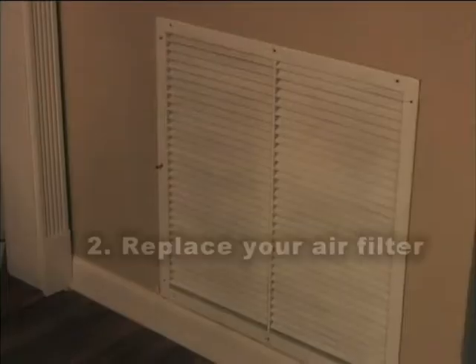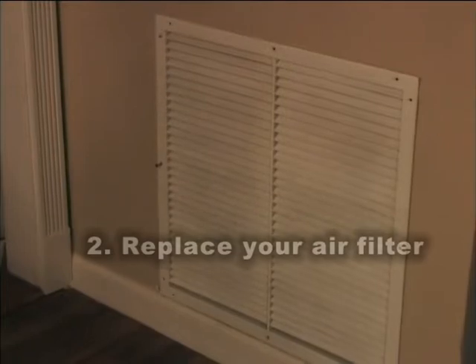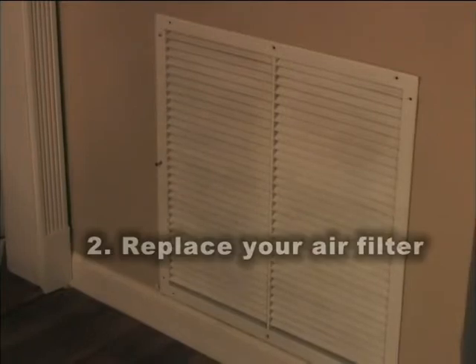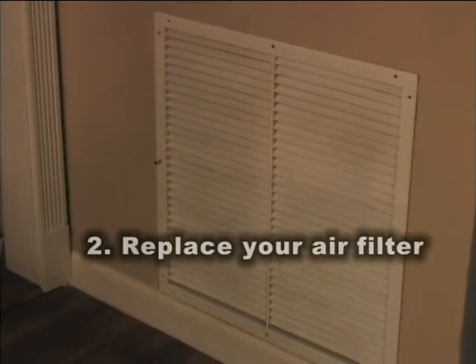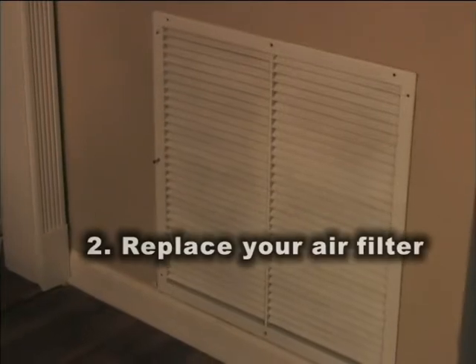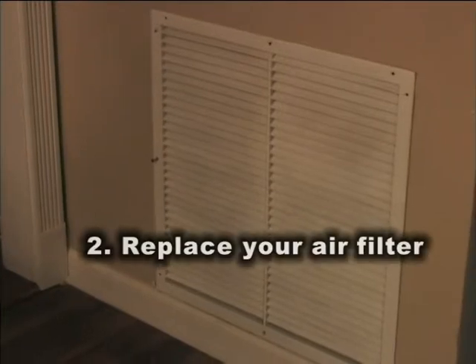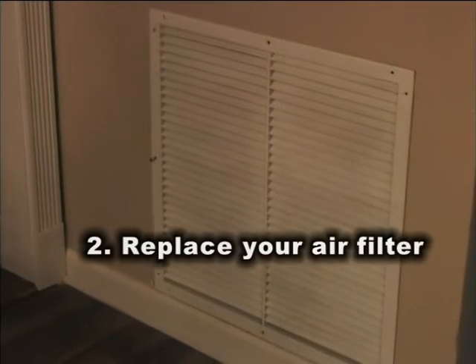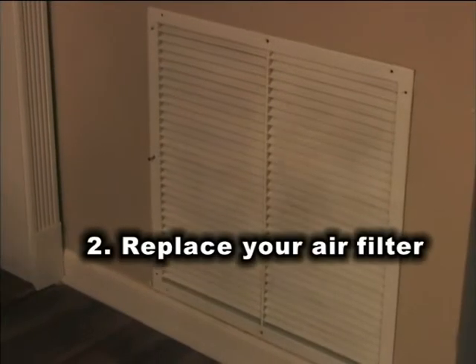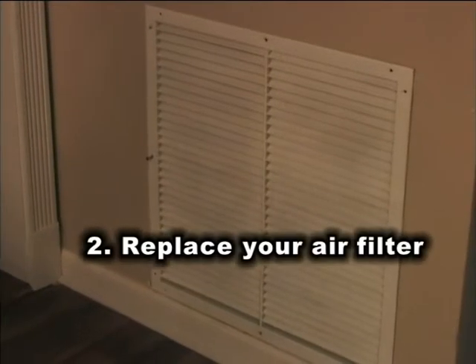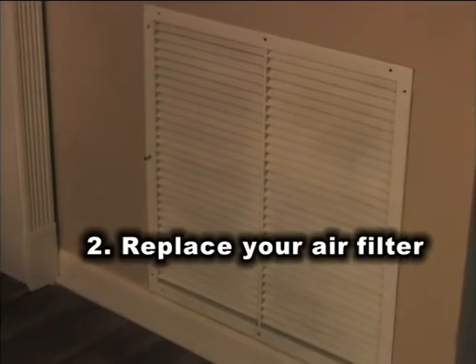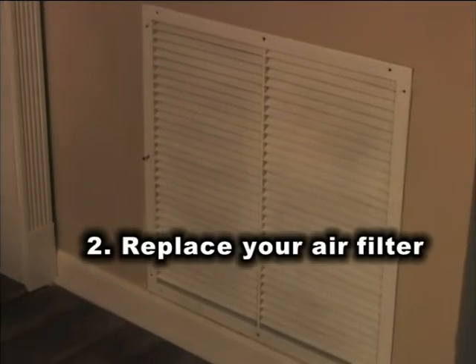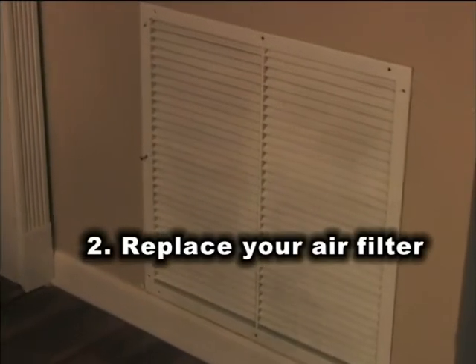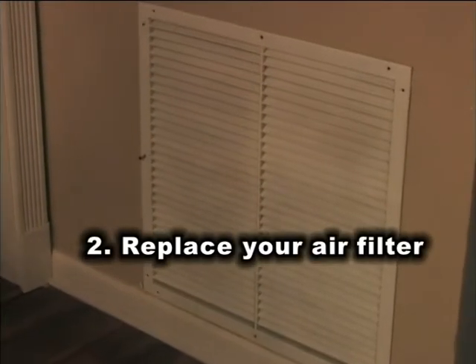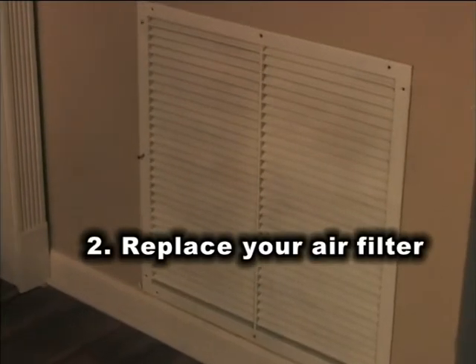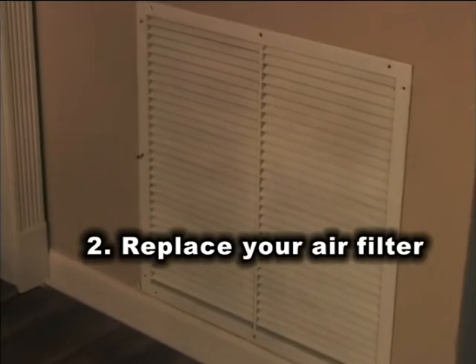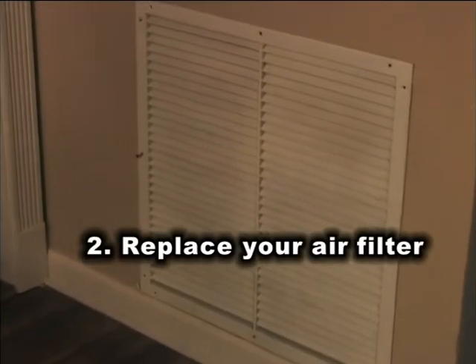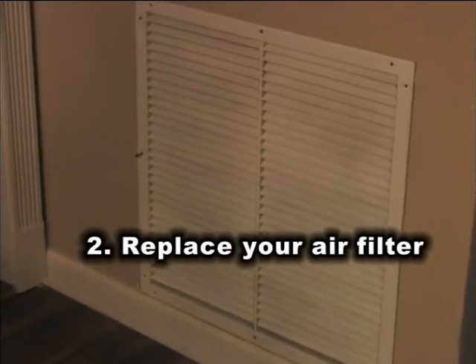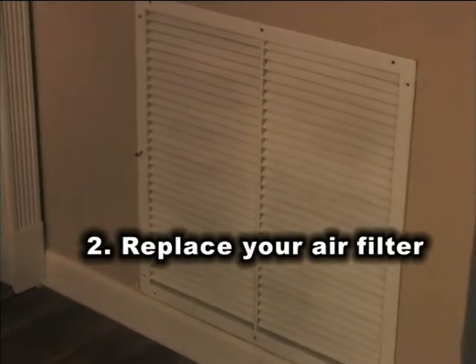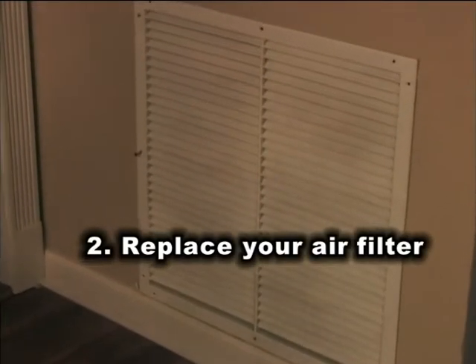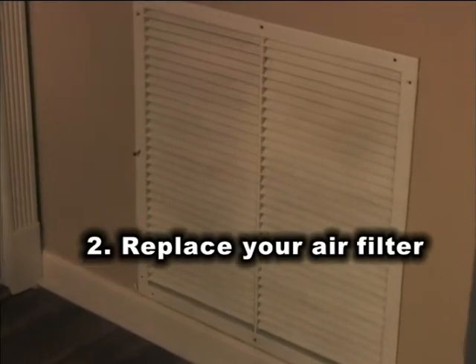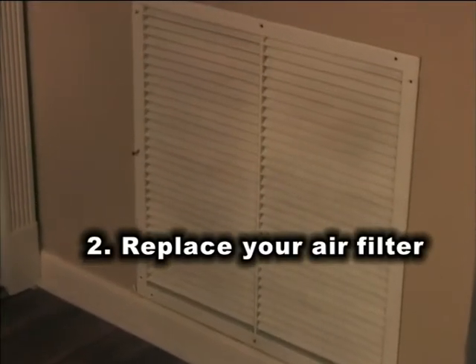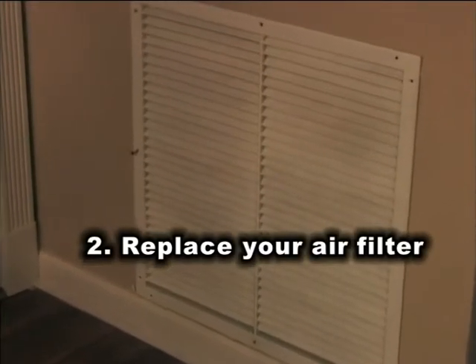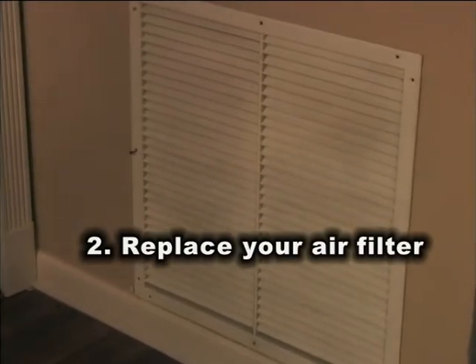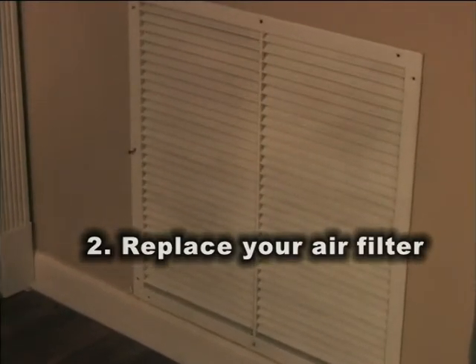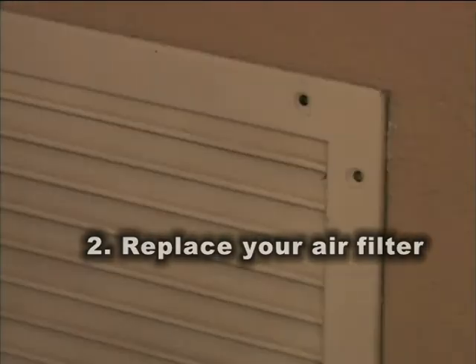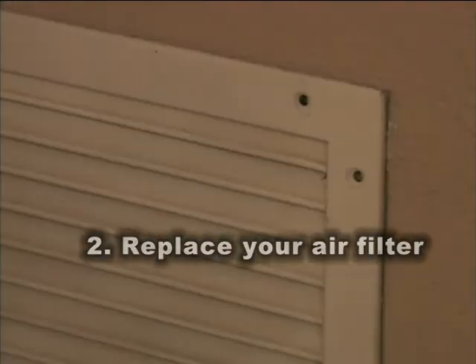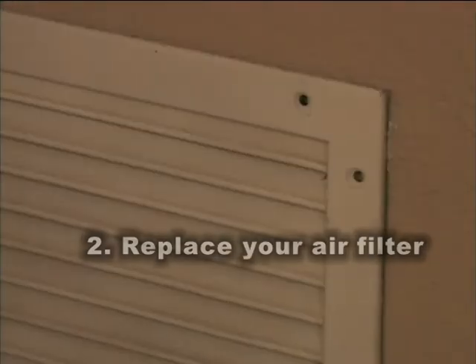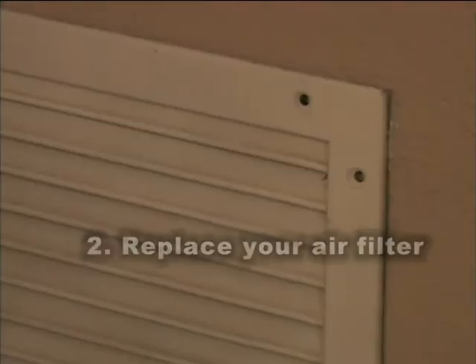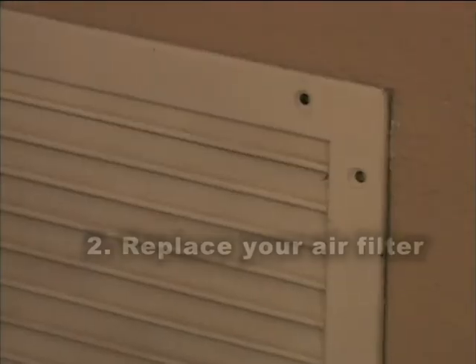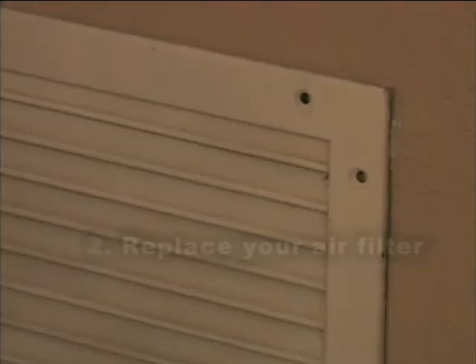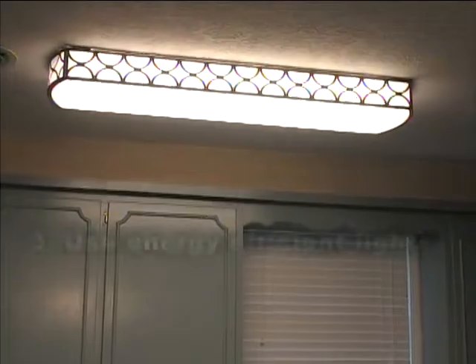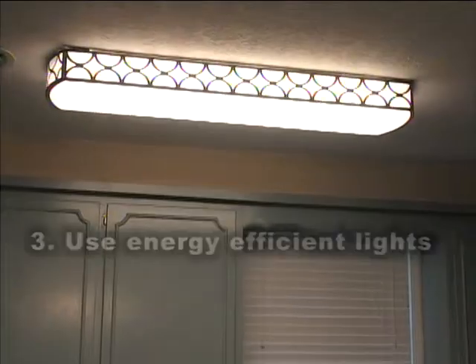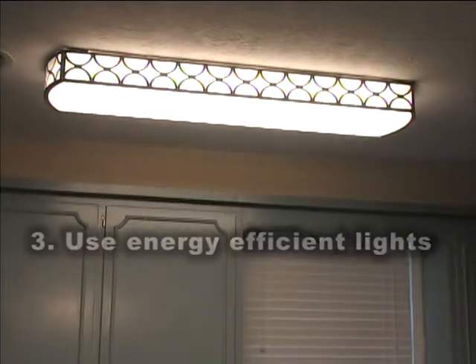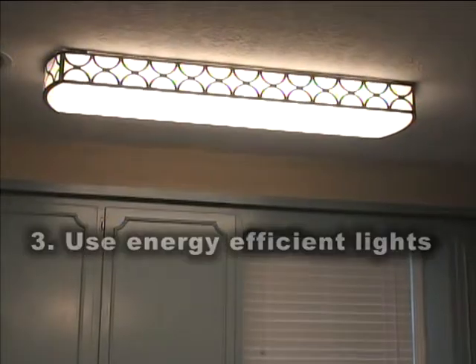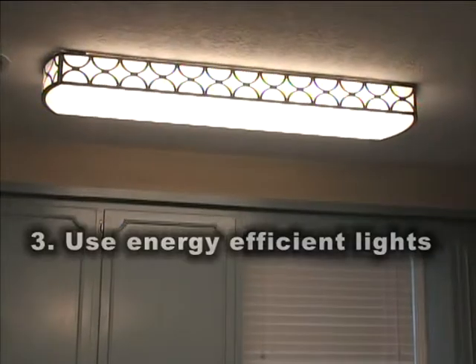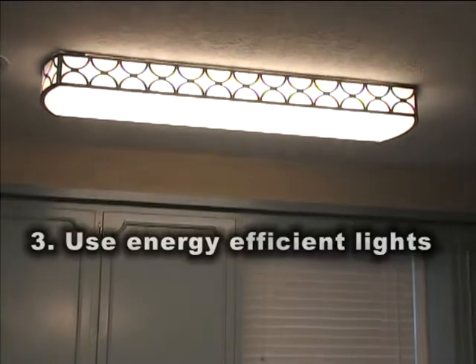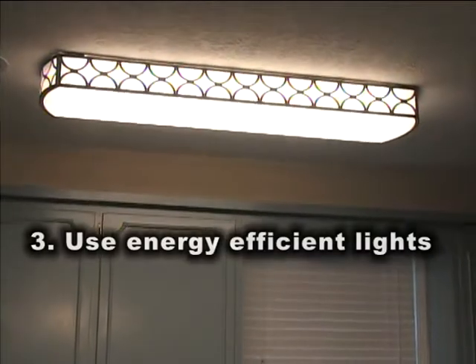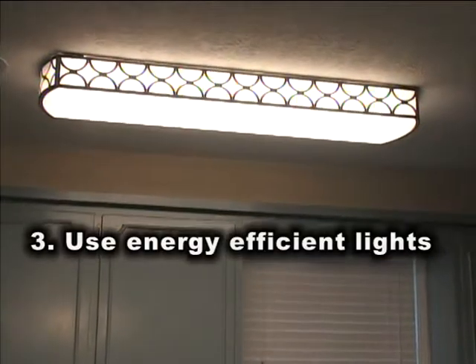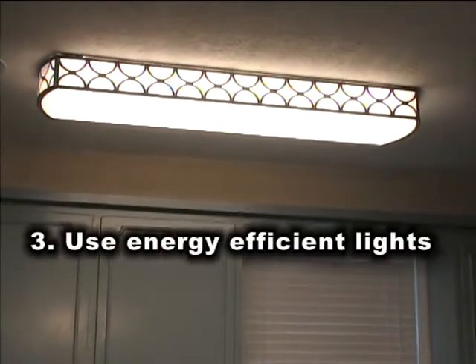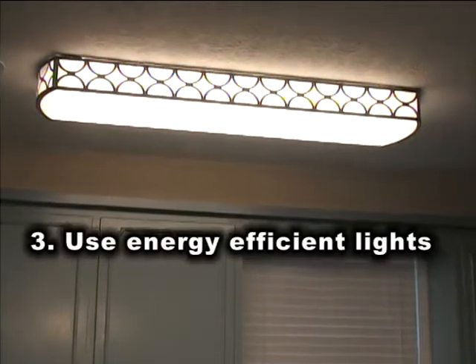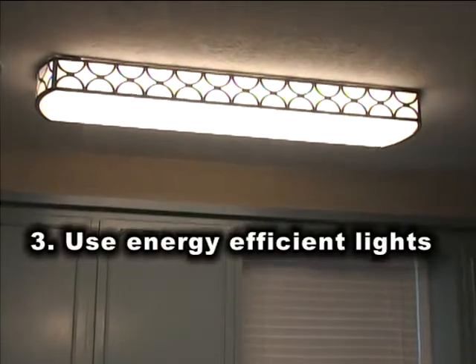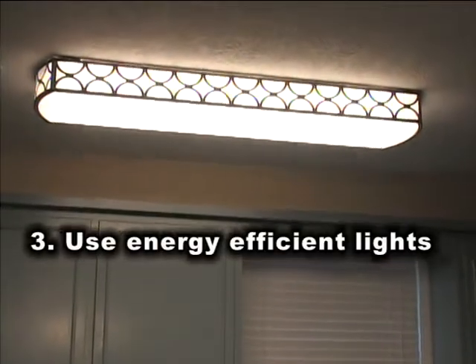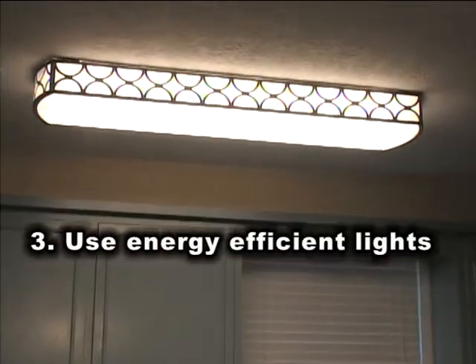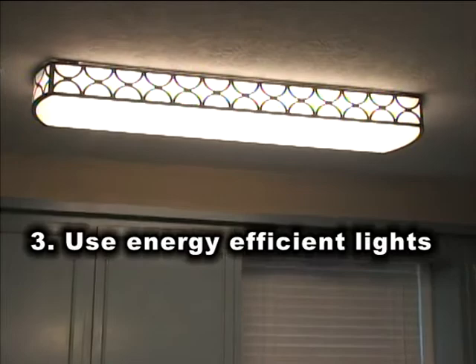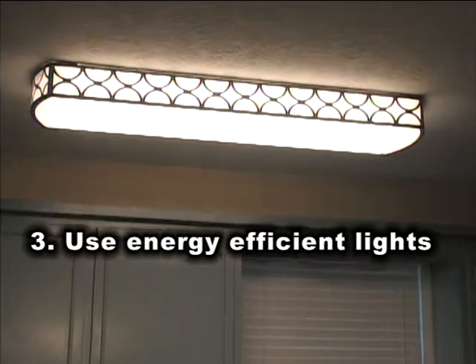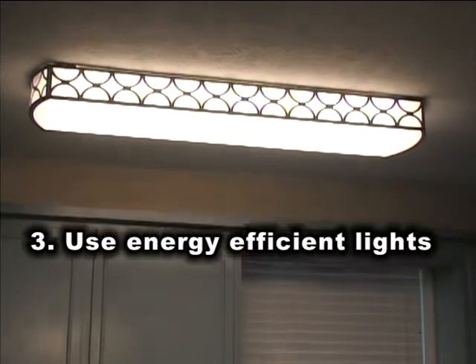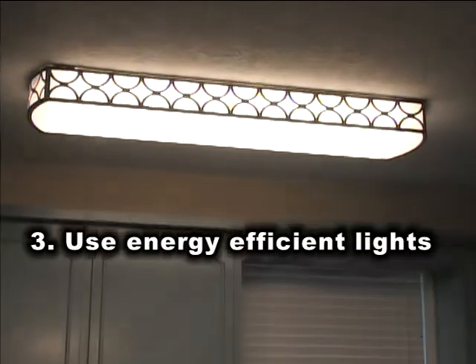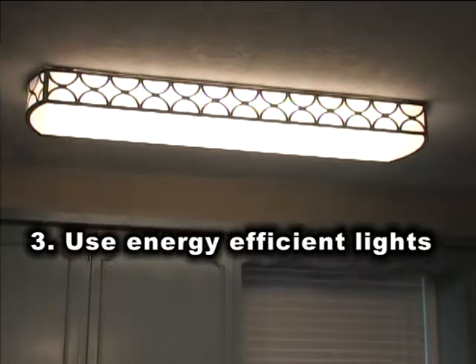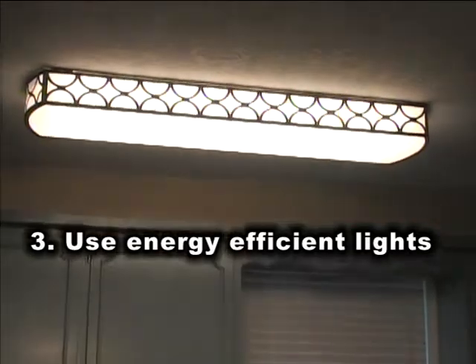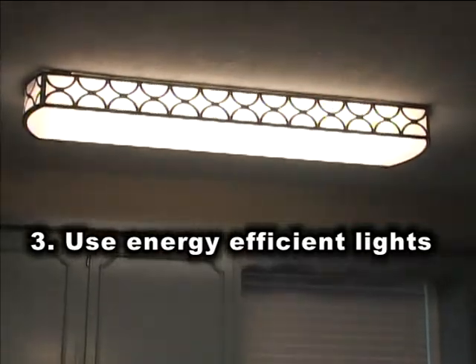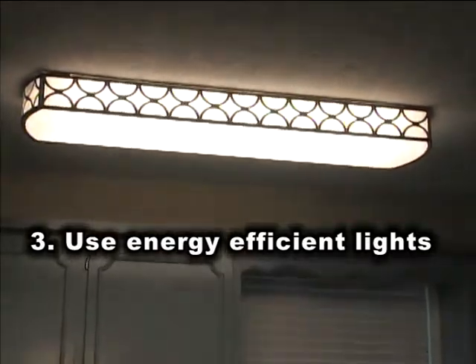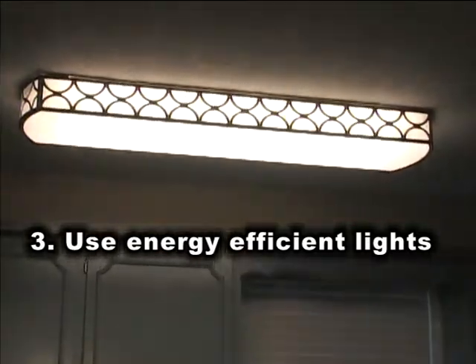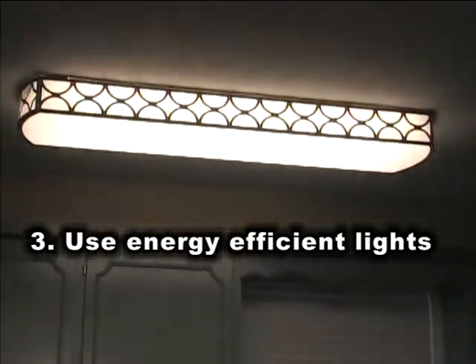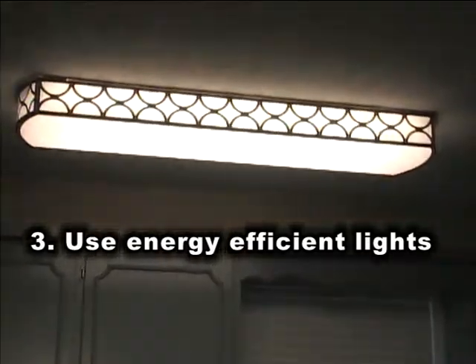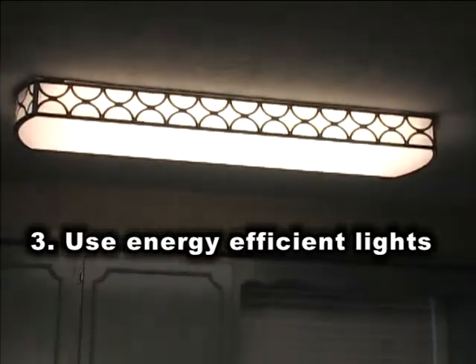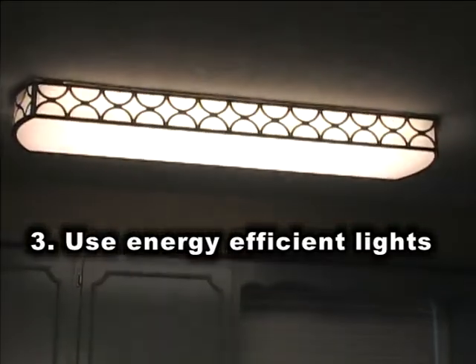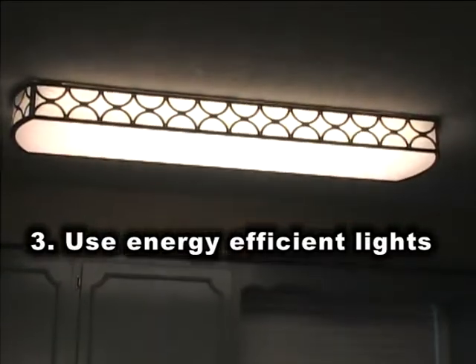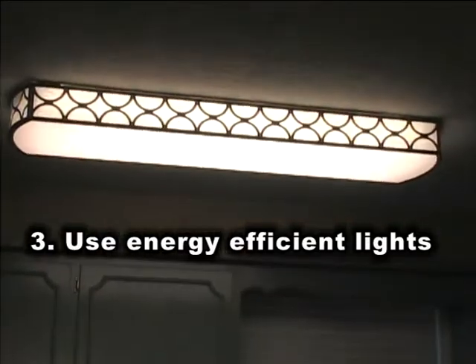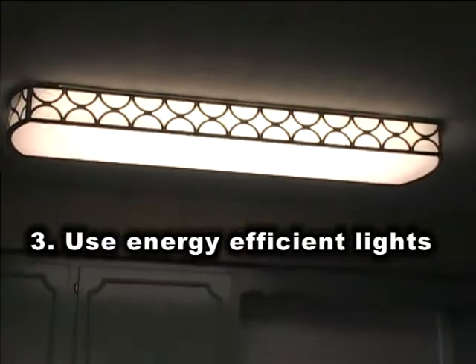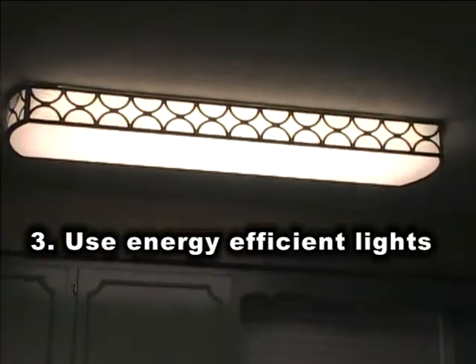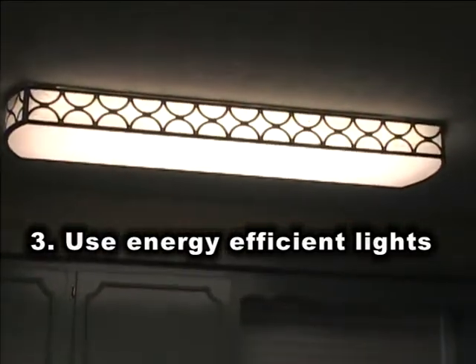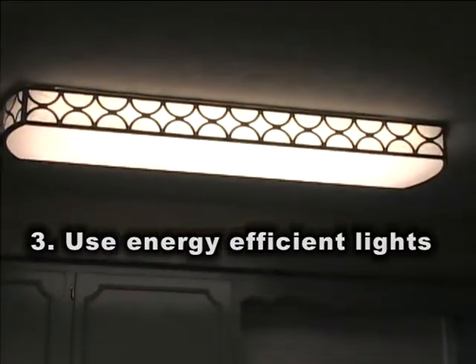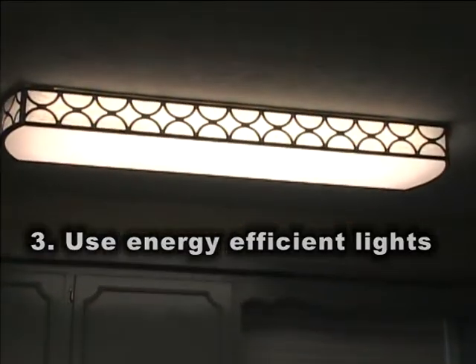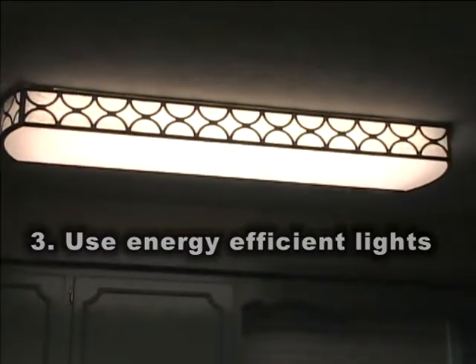Second, be sure to replace air and furnace filters as required. Thirdly, when you change your light bulbs, replace them with a more energy-efficient model.